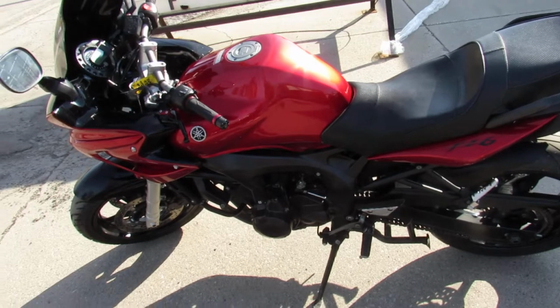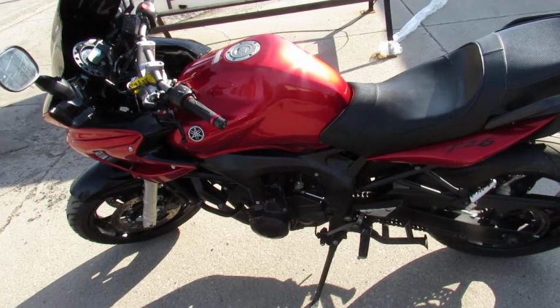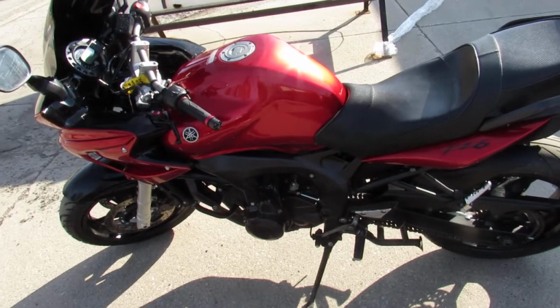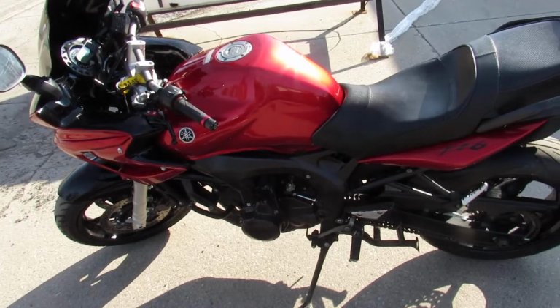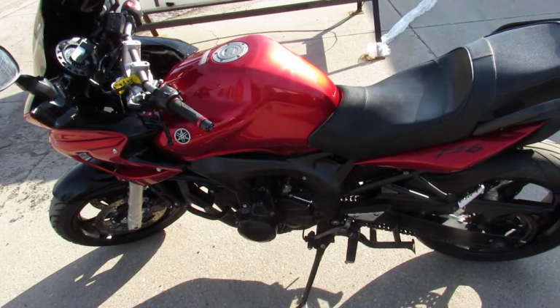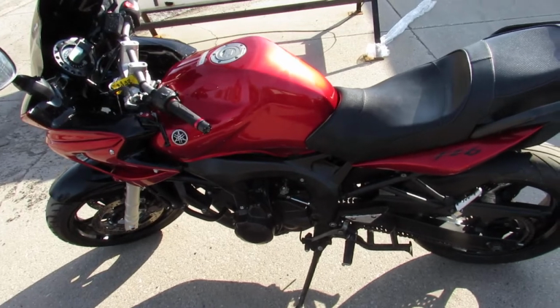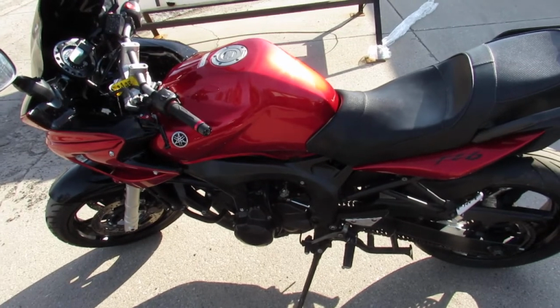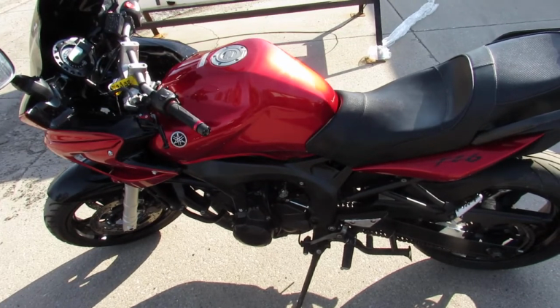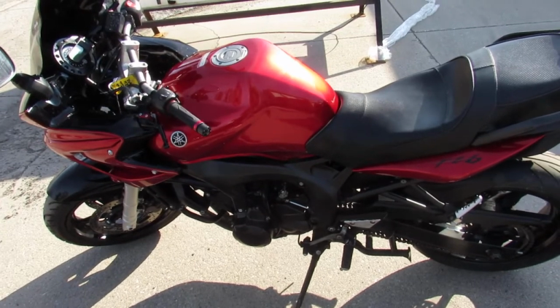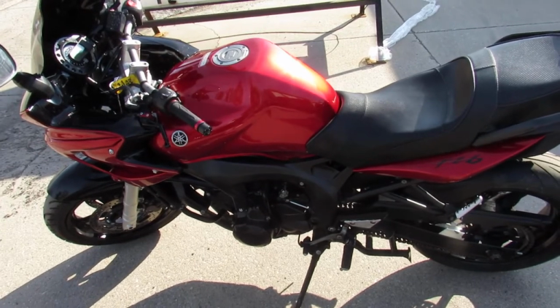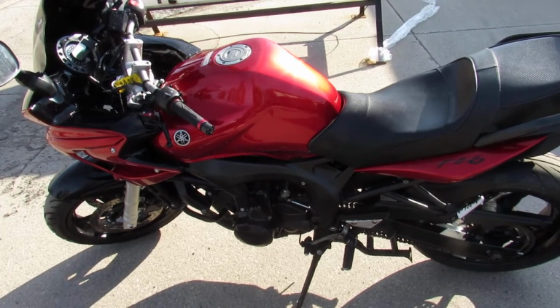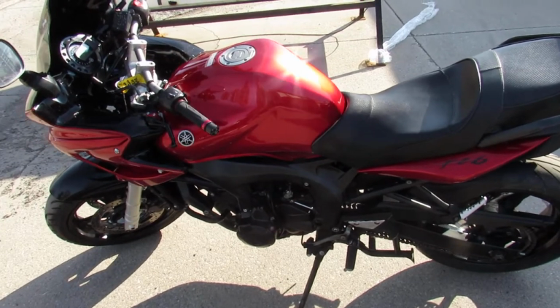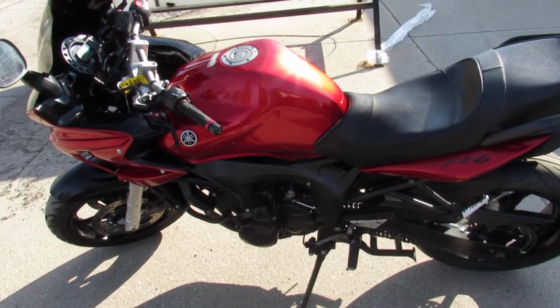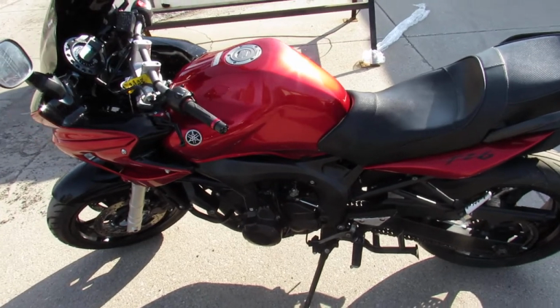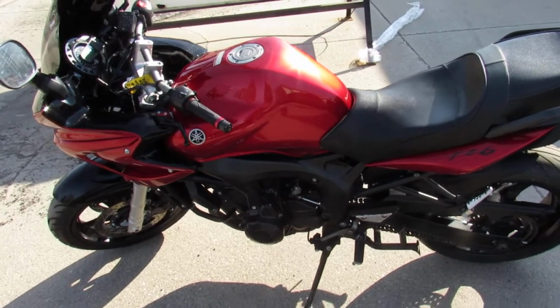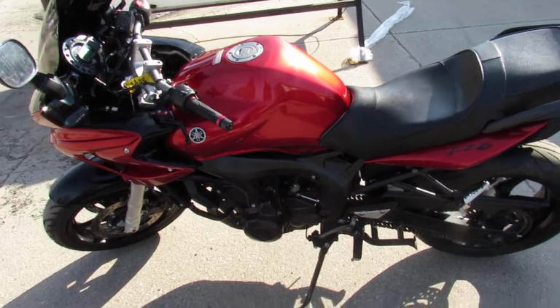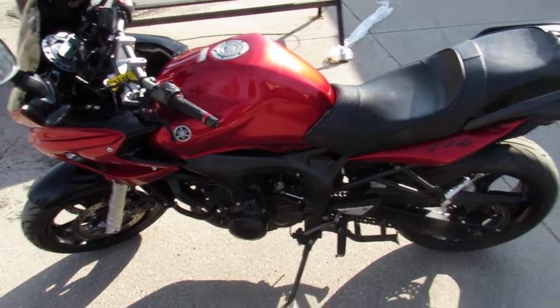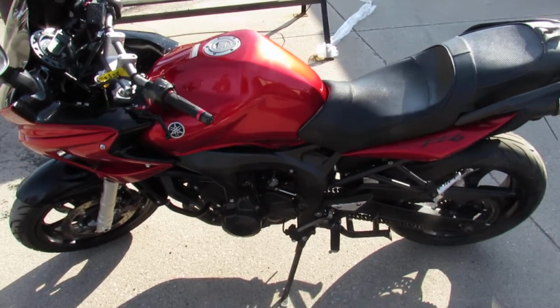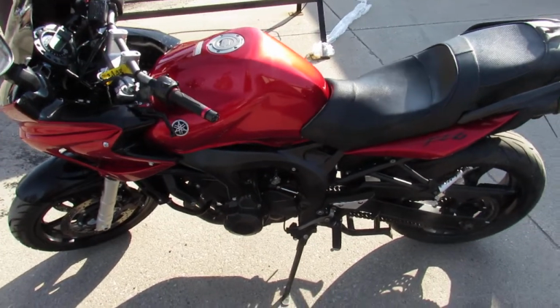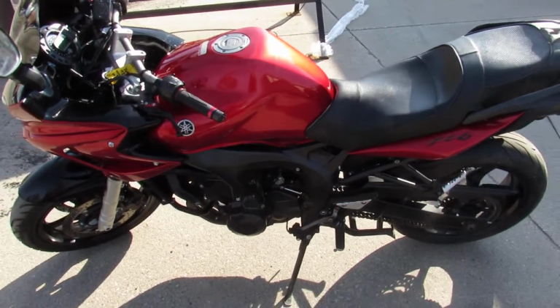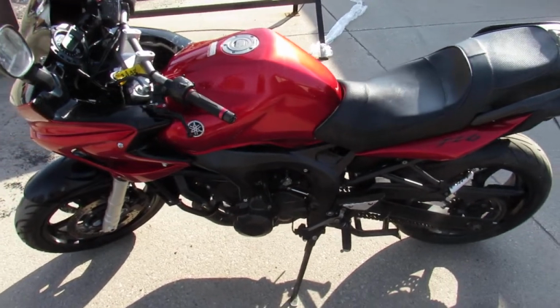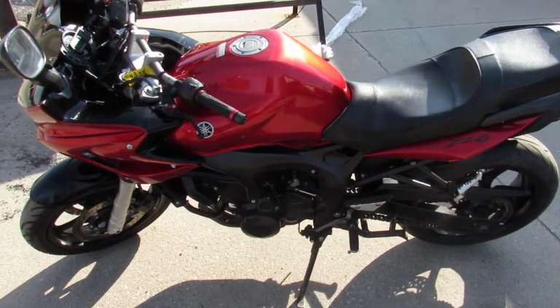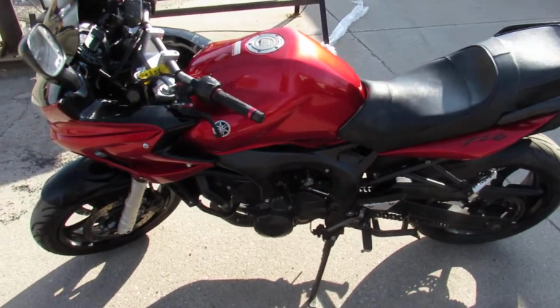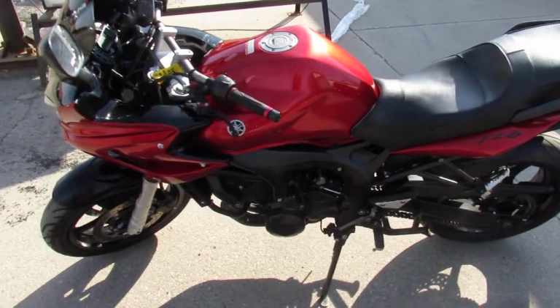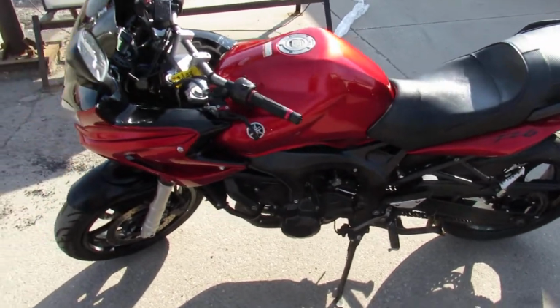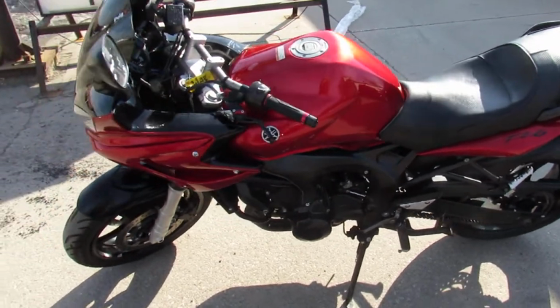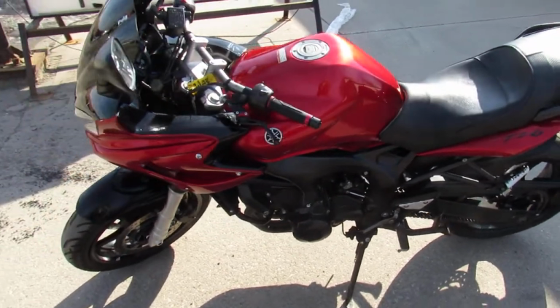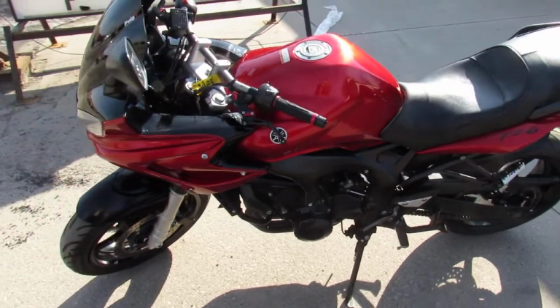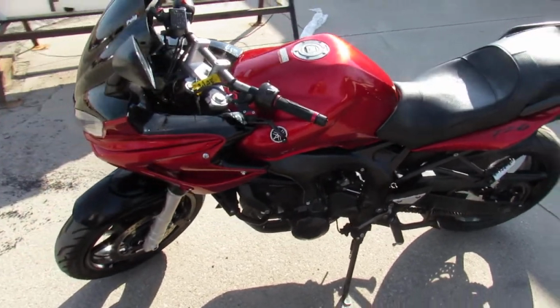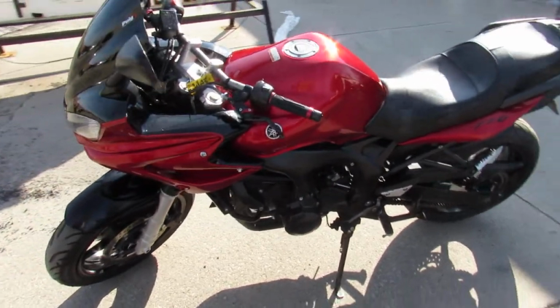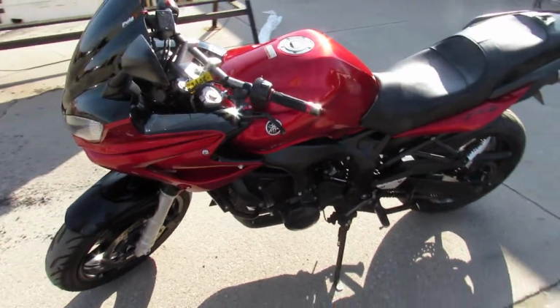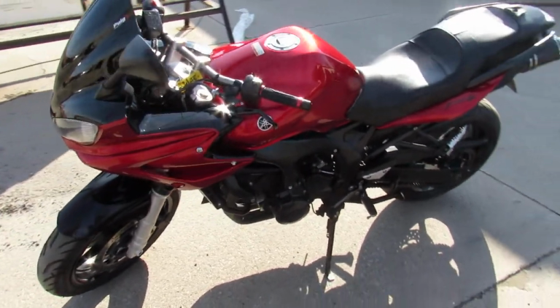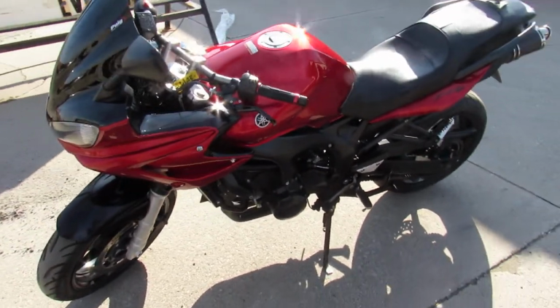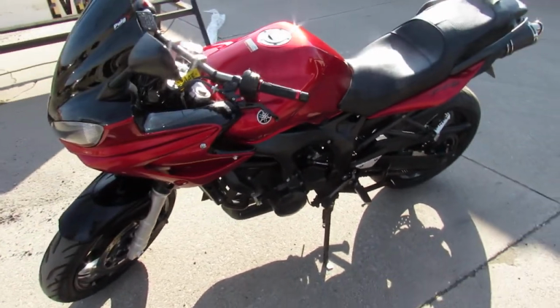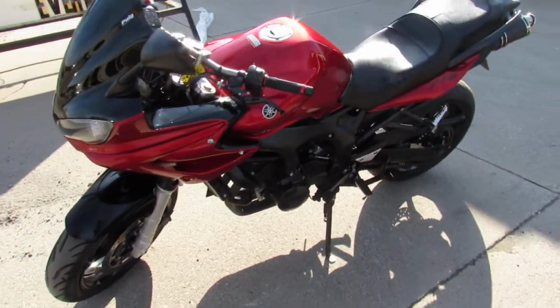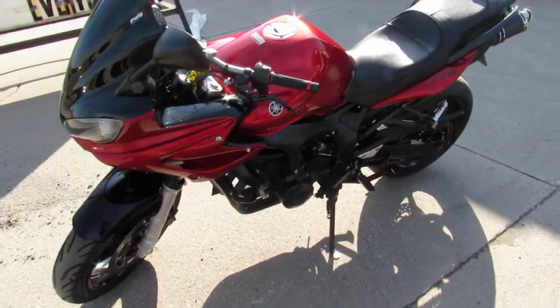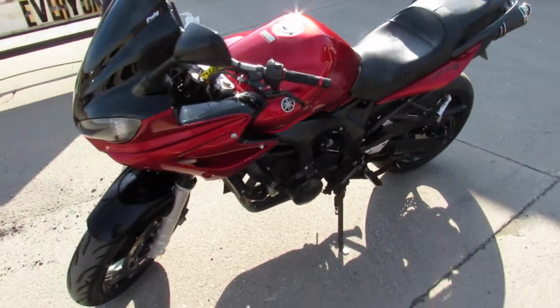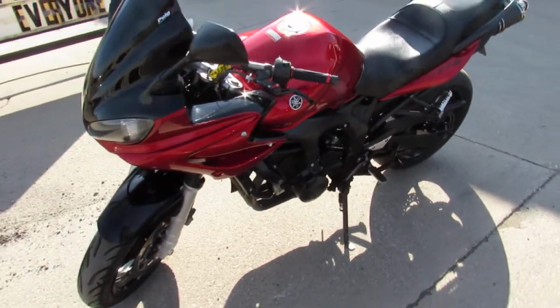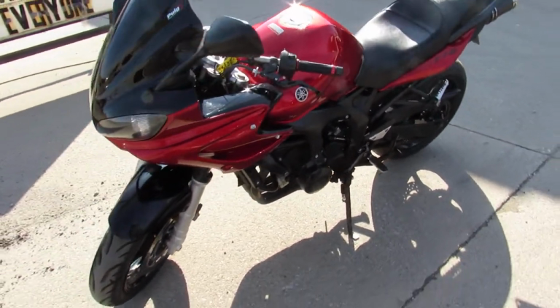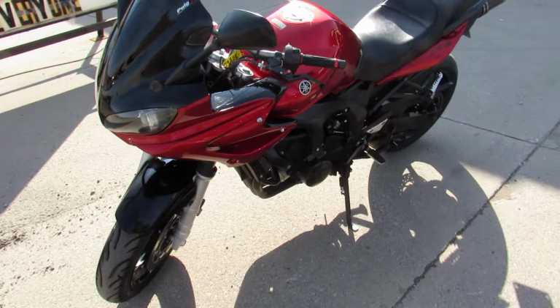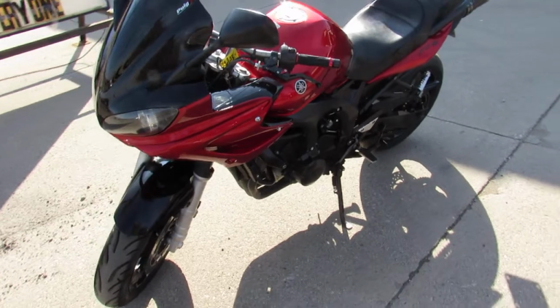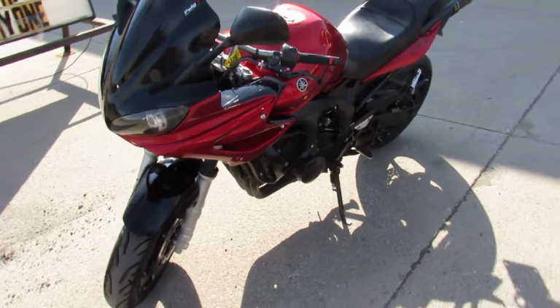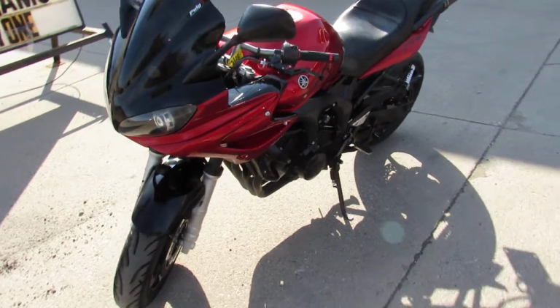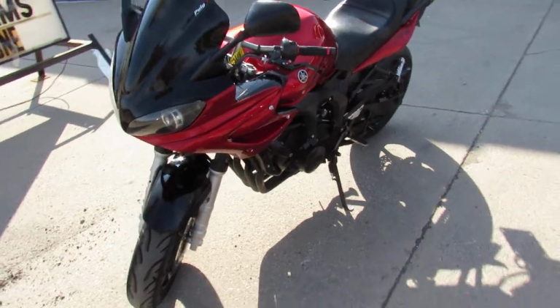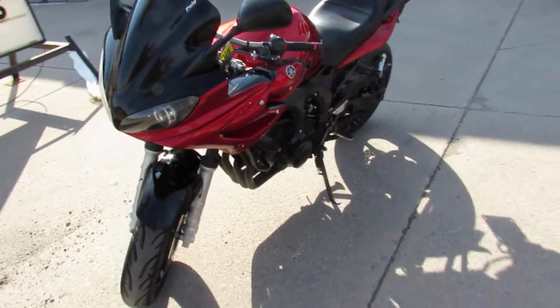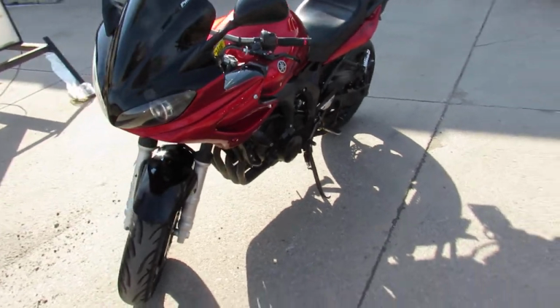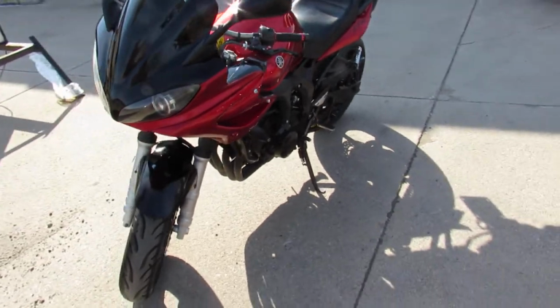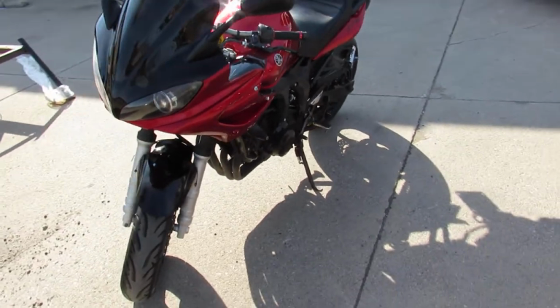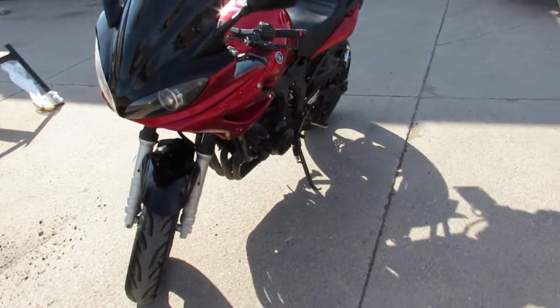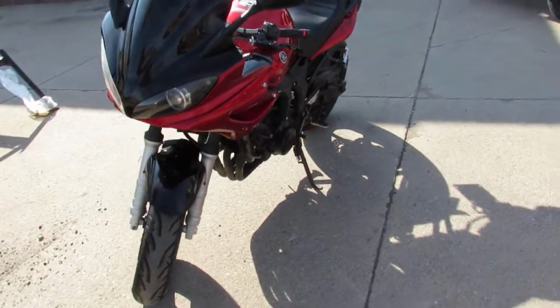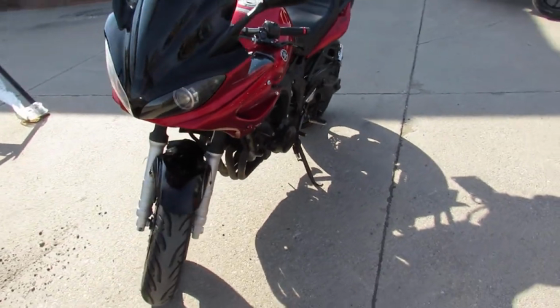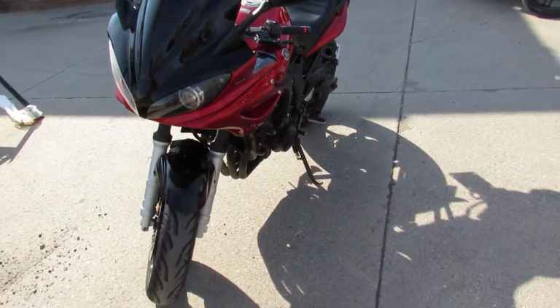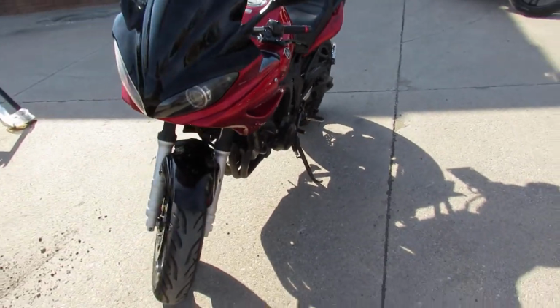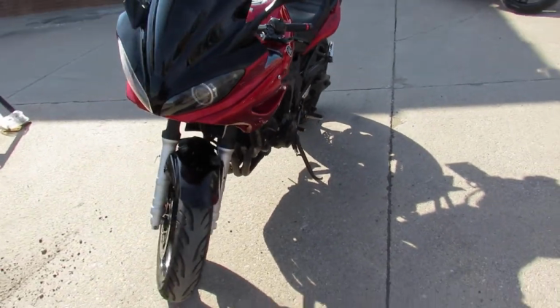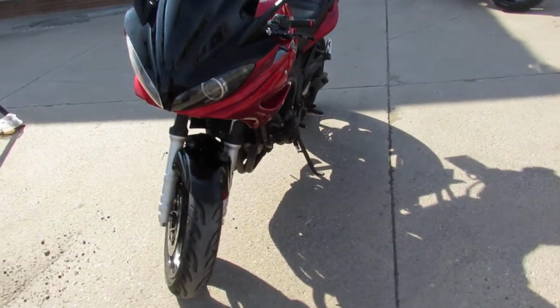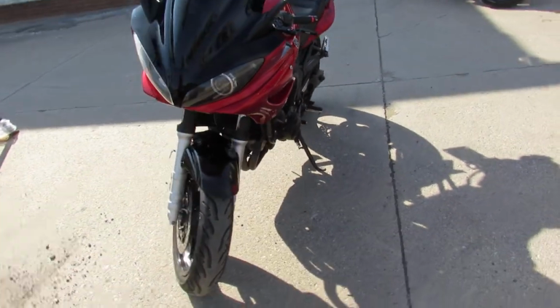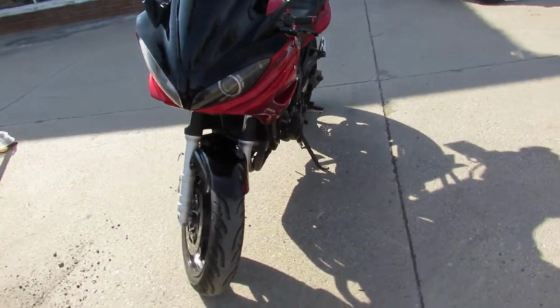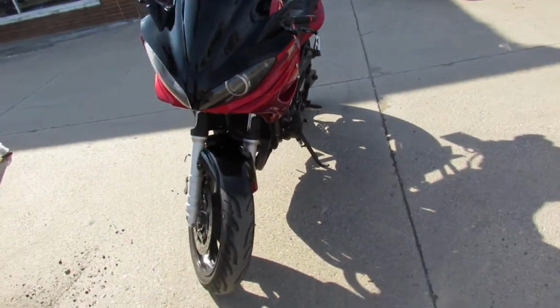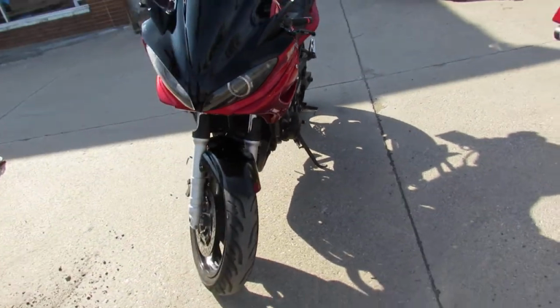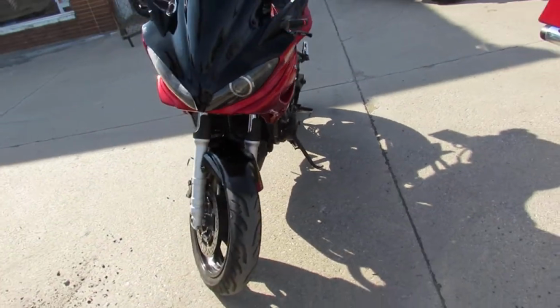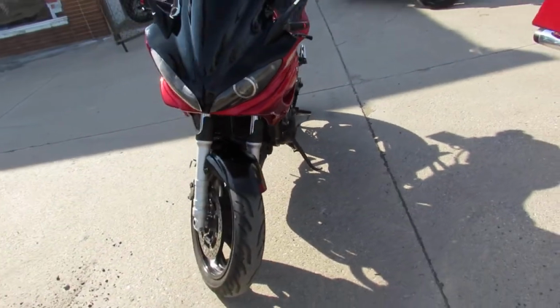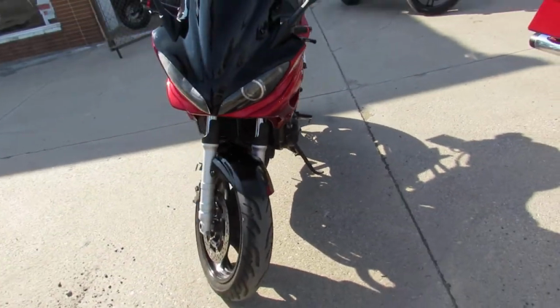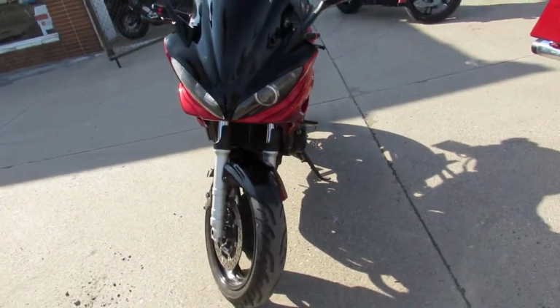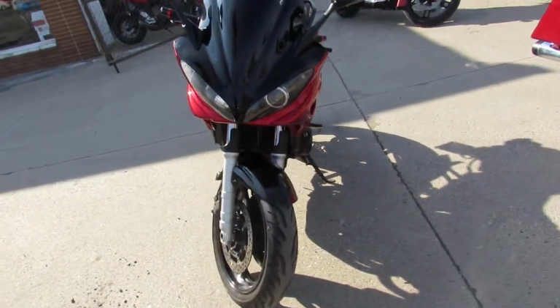Hey guys, ApprovalPowerSports.com here. Anybody looking for a used sport bike? Over 200 pre-owned sport bikes all in stock here at Approval Power Sports.